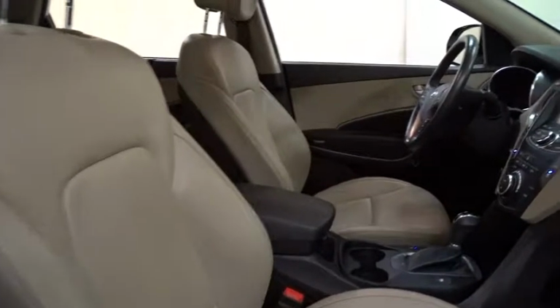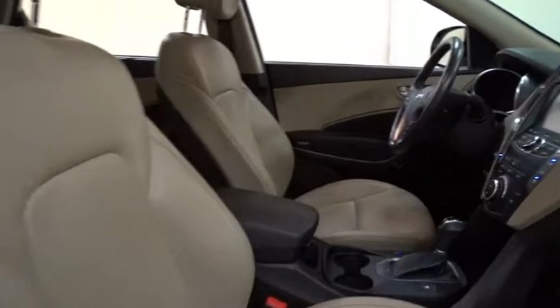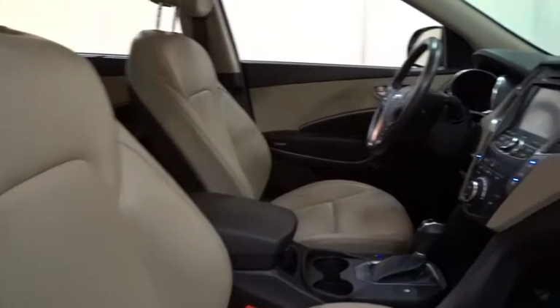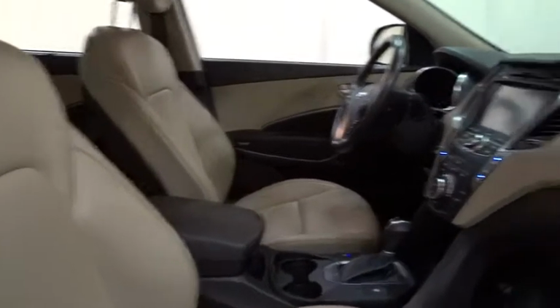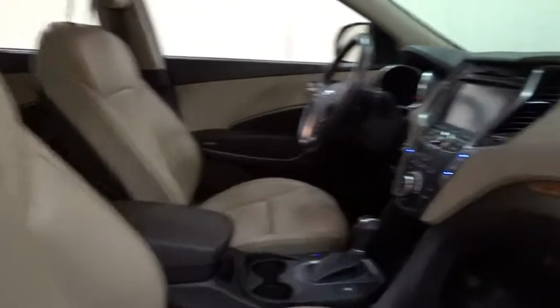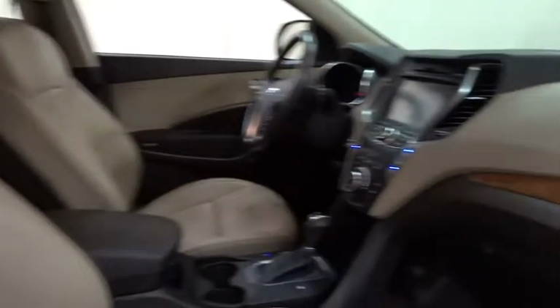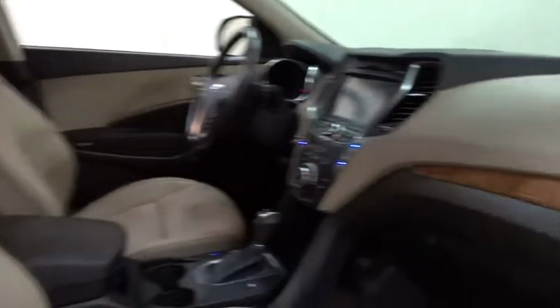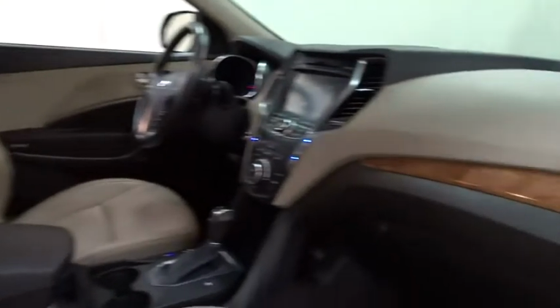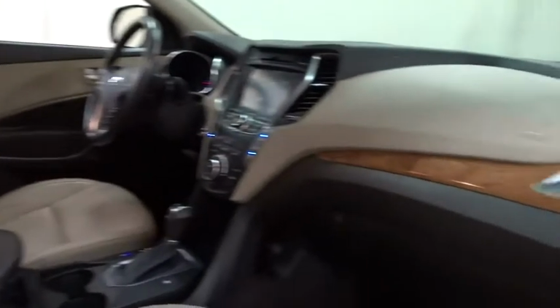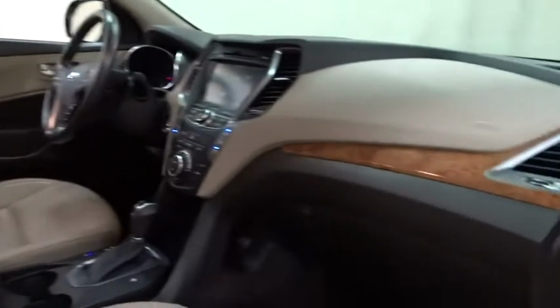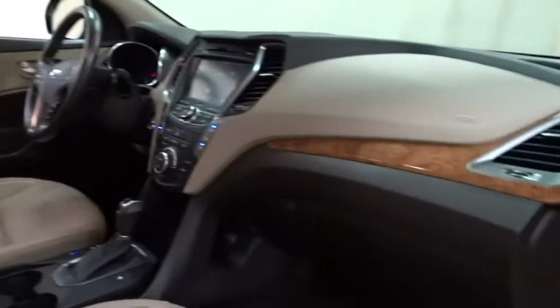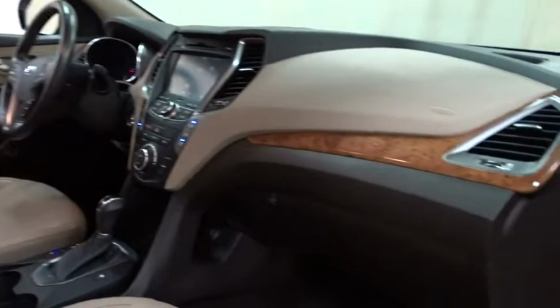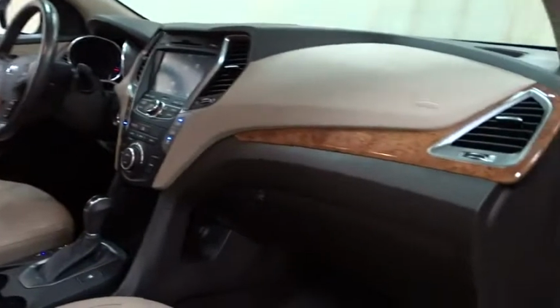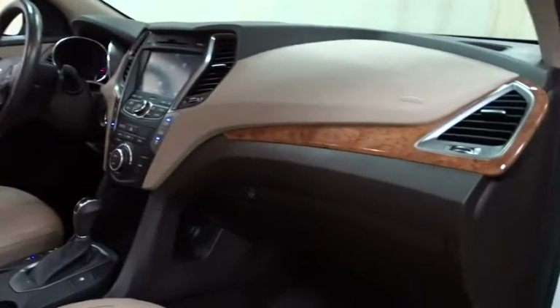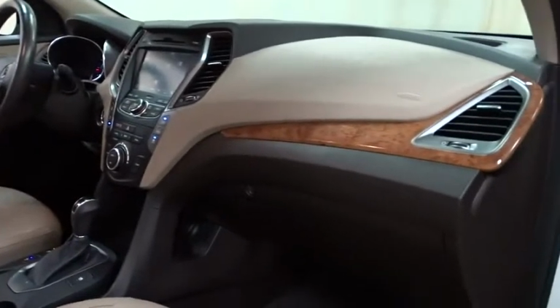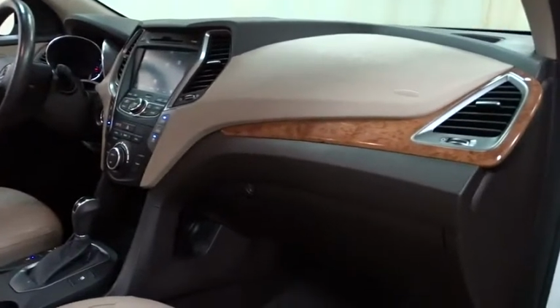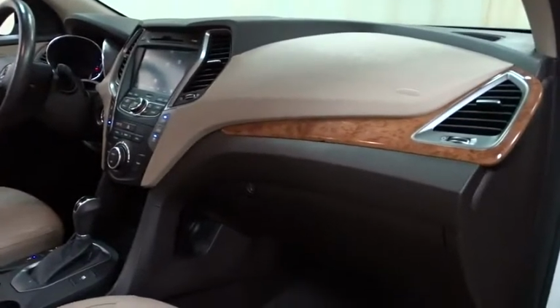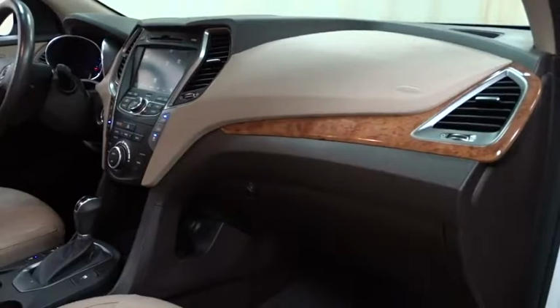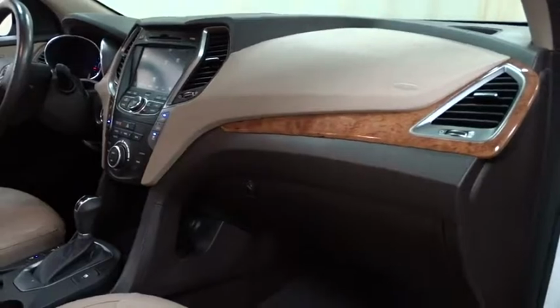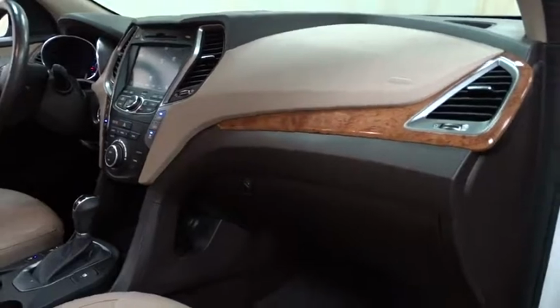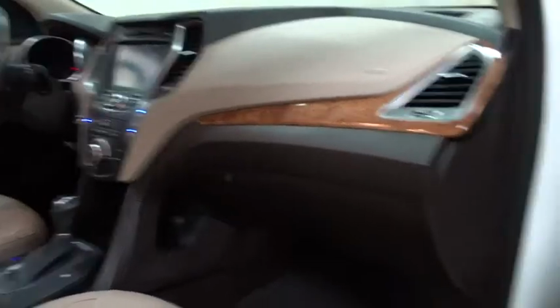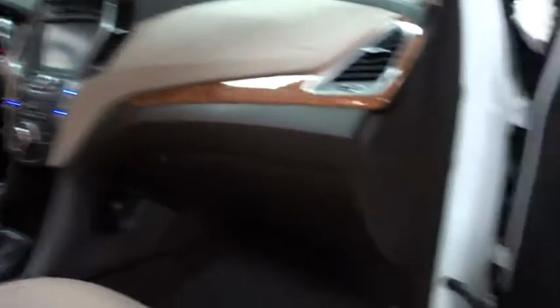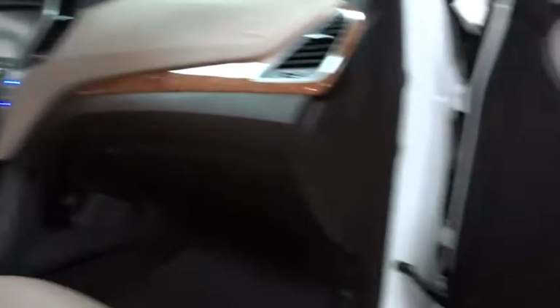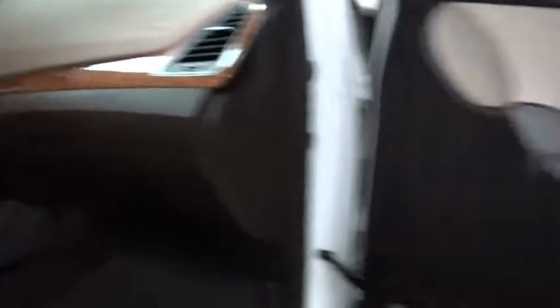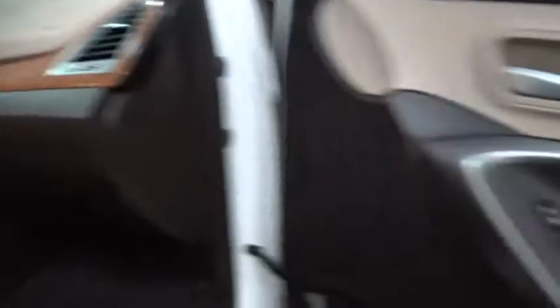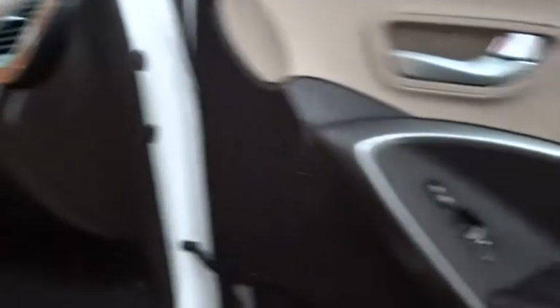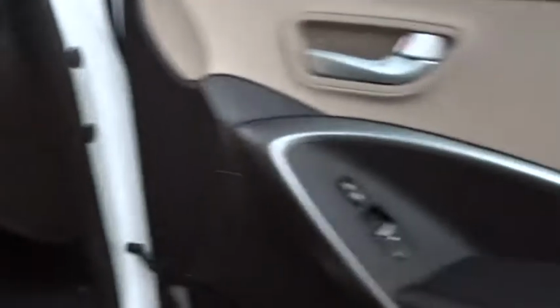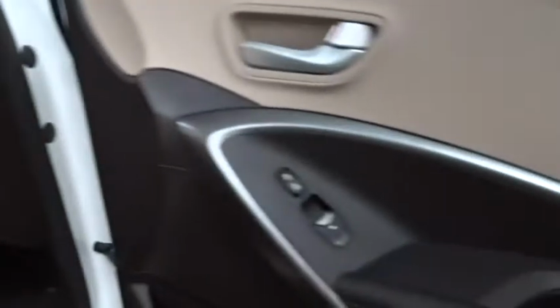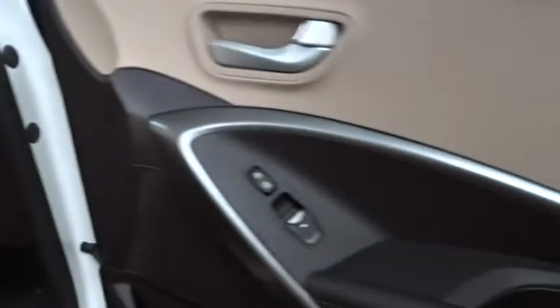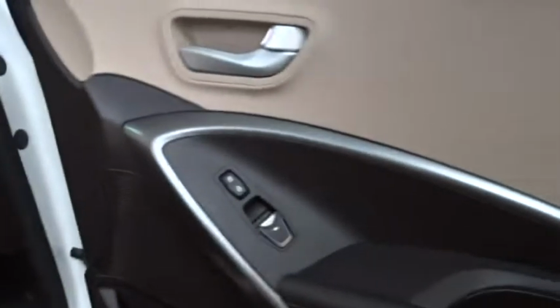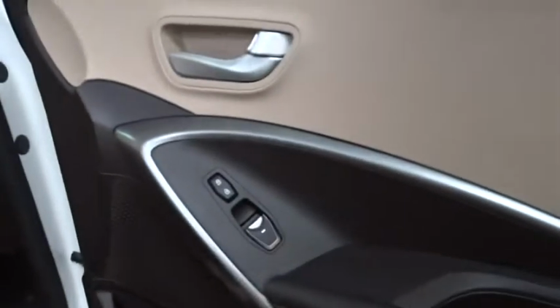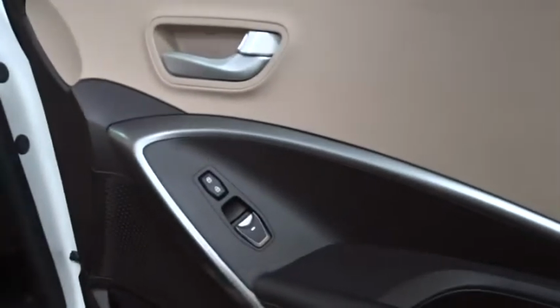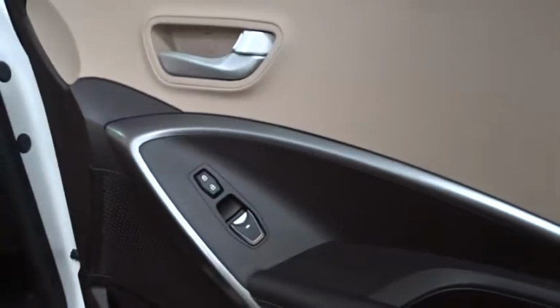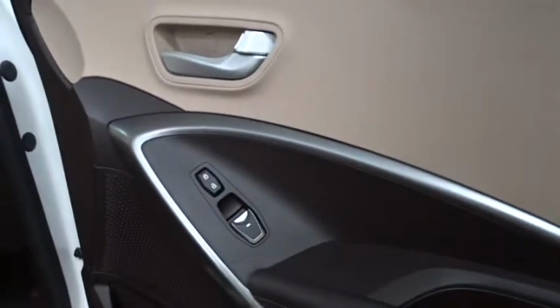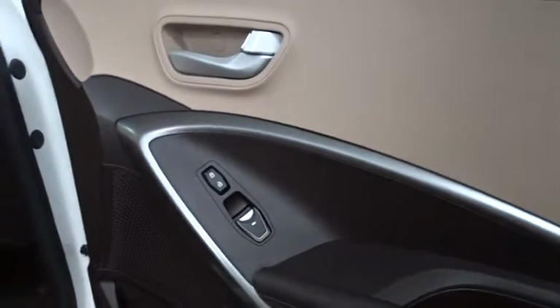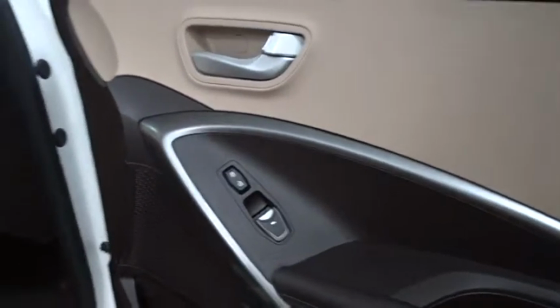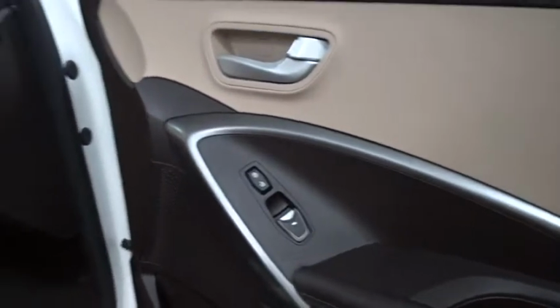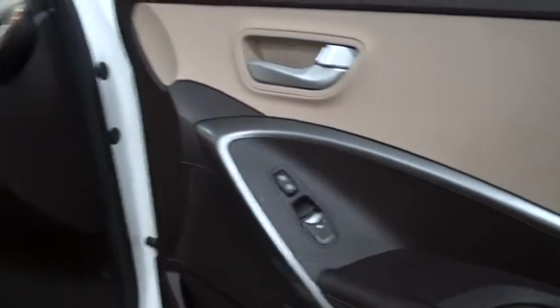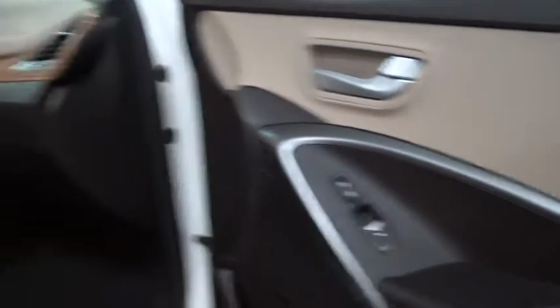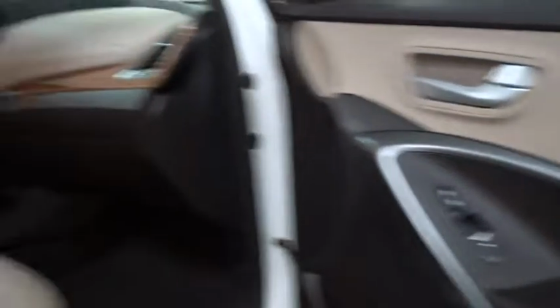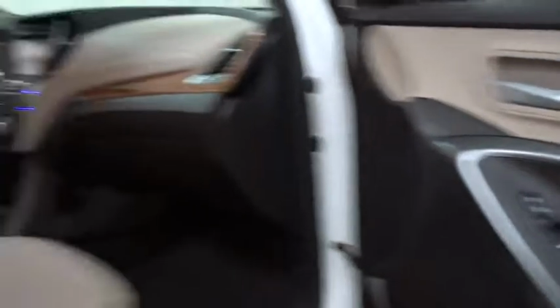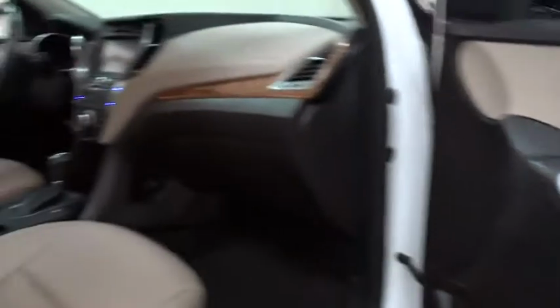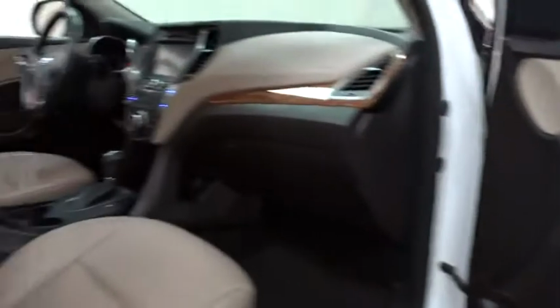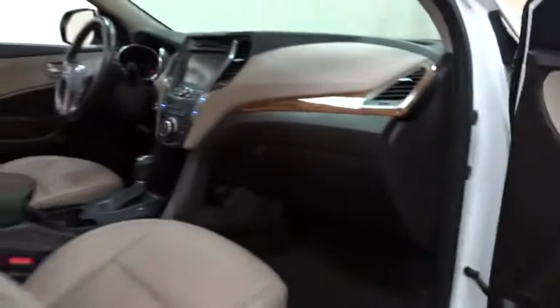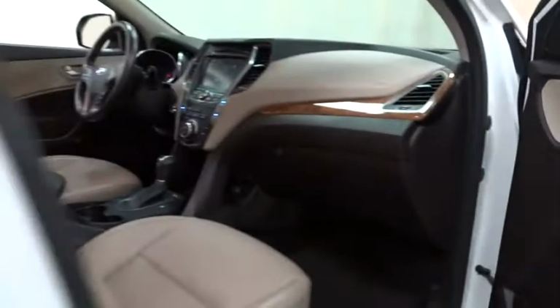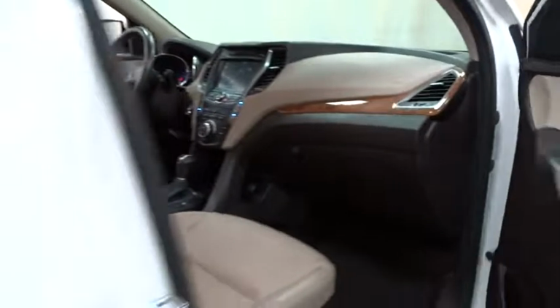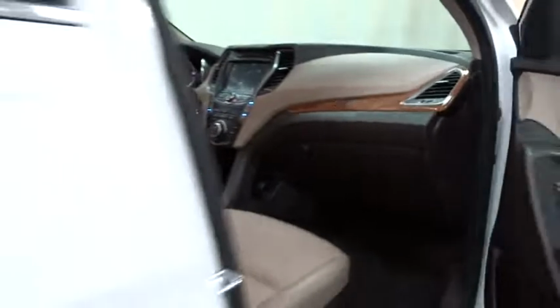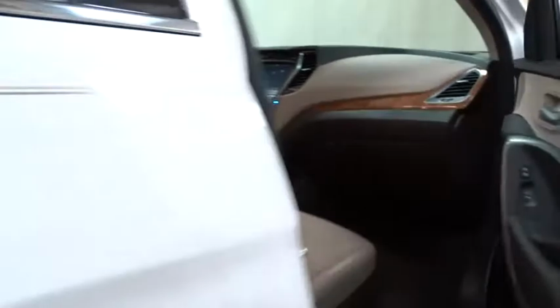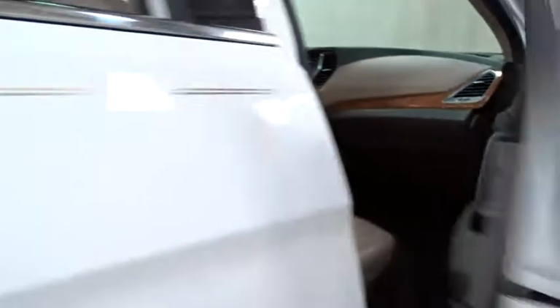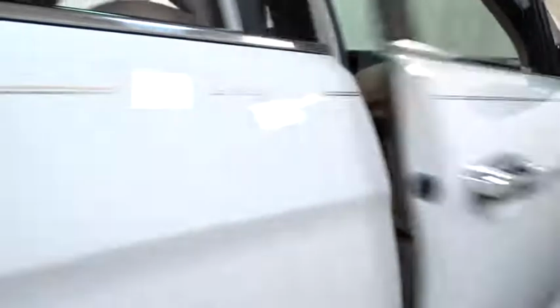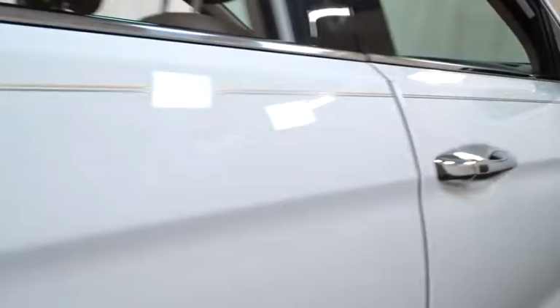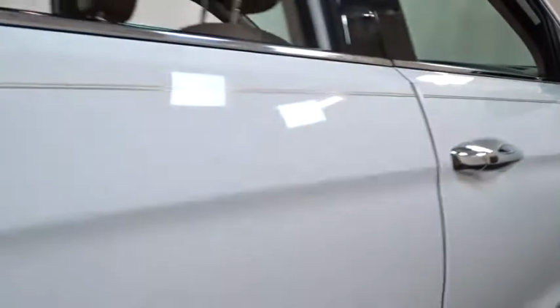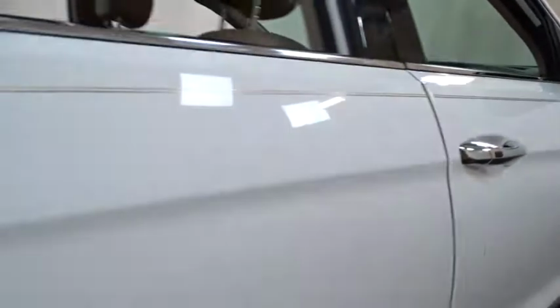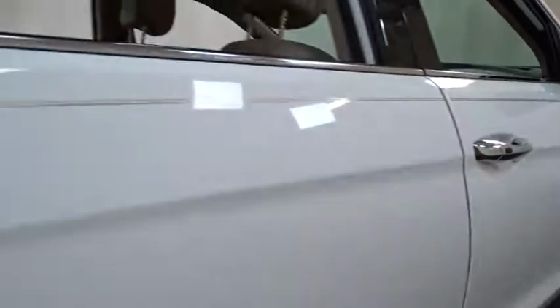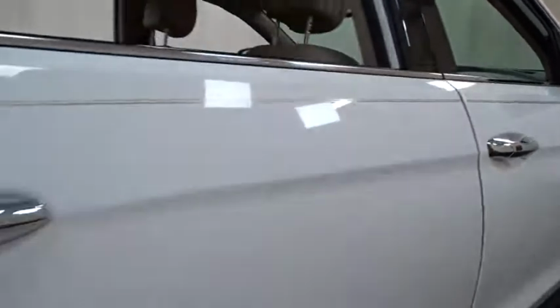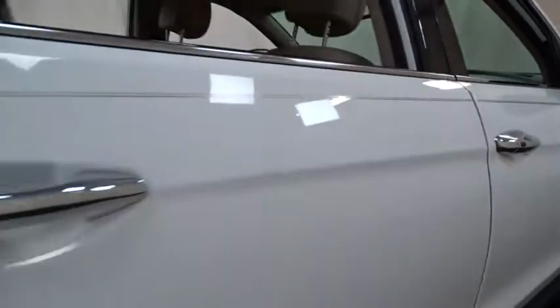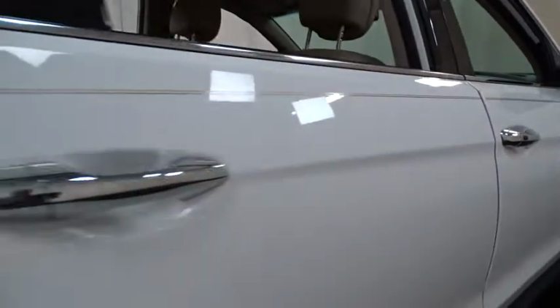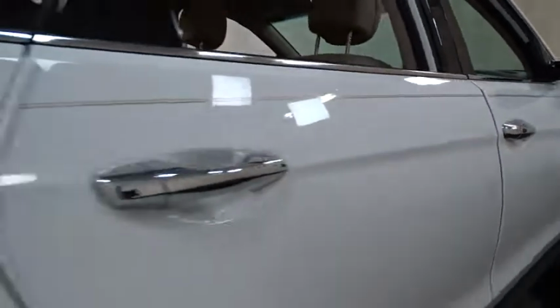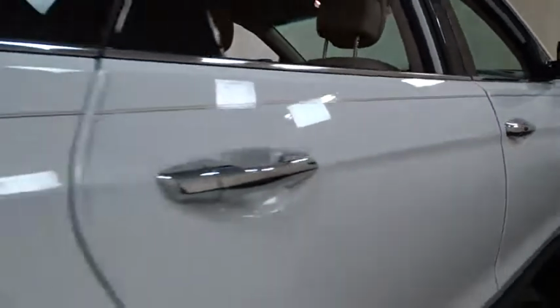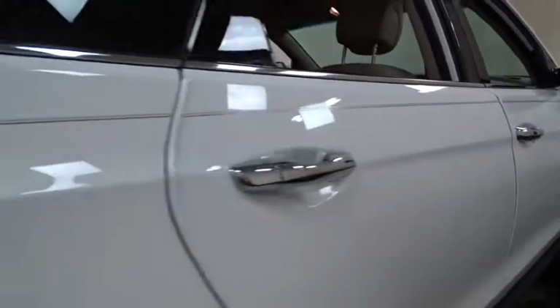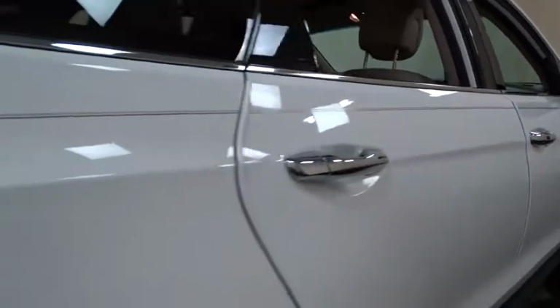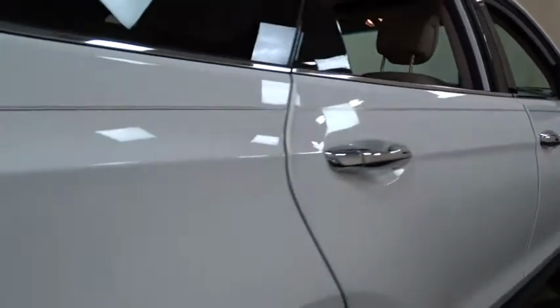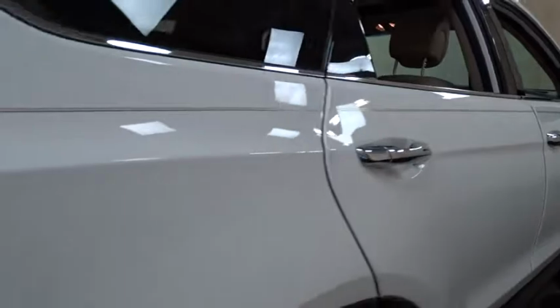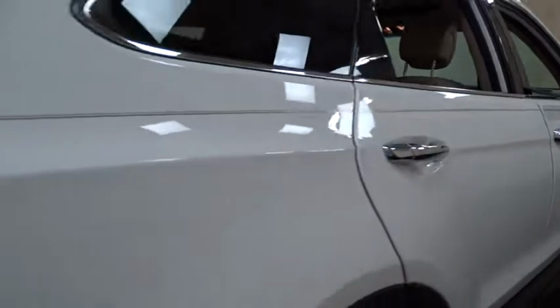Four-wheel disc brakes, keyless start, cruise control, auto-dimming rear-view mirror, rear defrost, universal garage door opener.